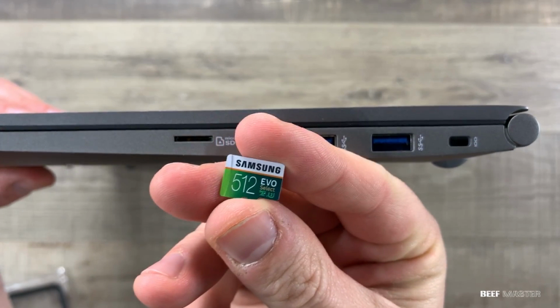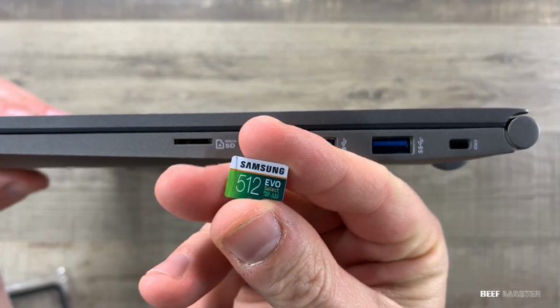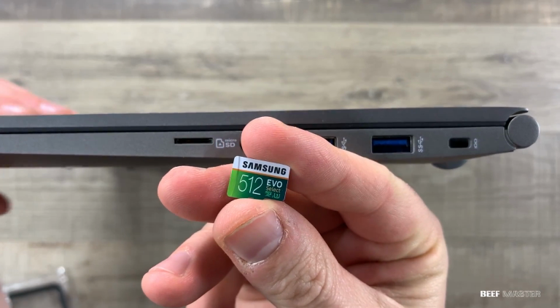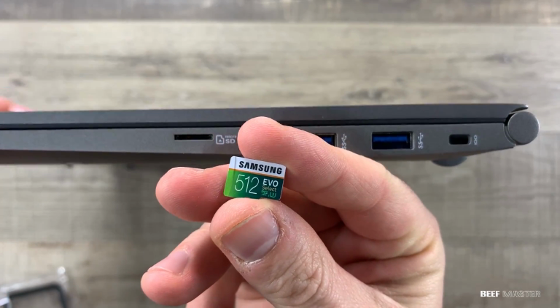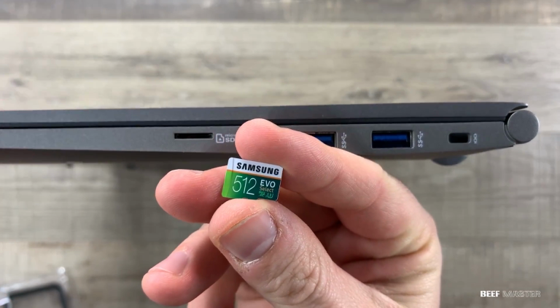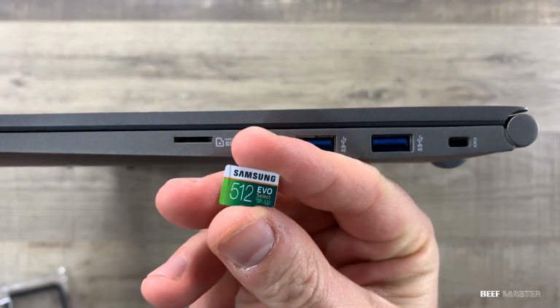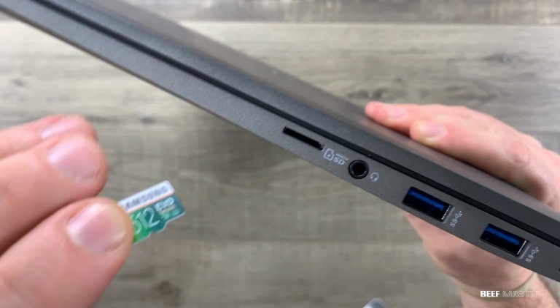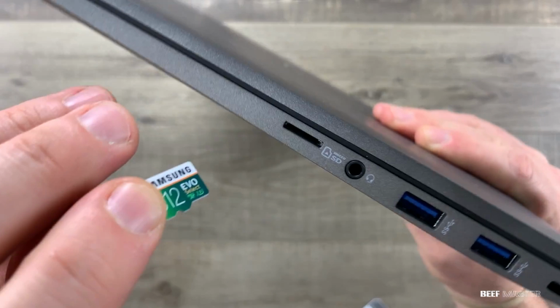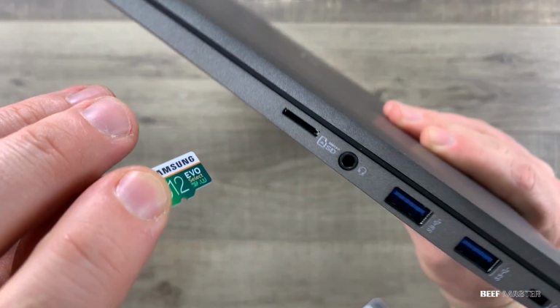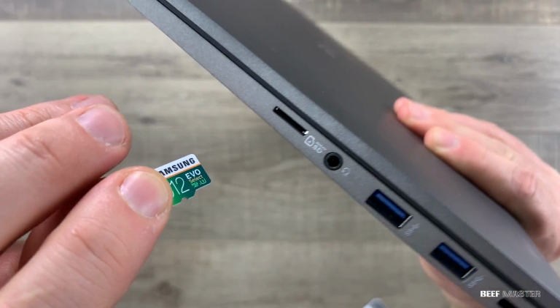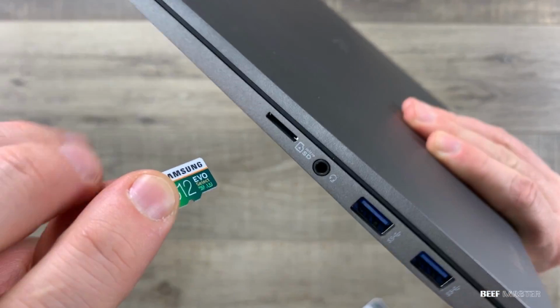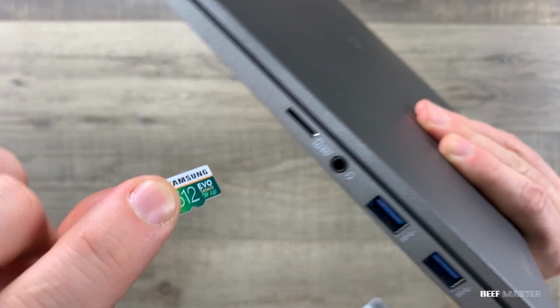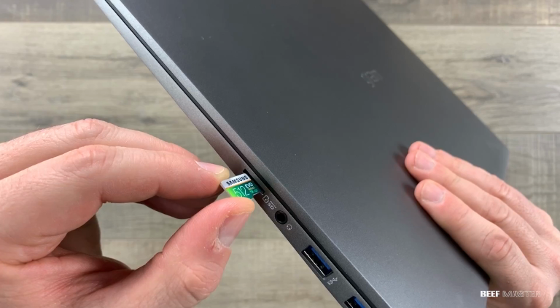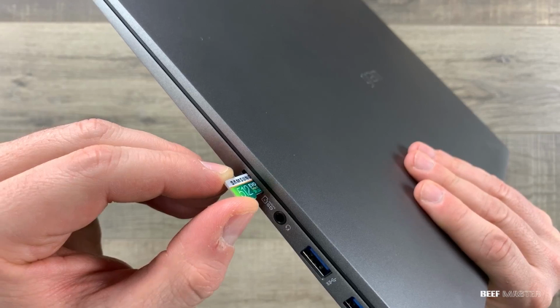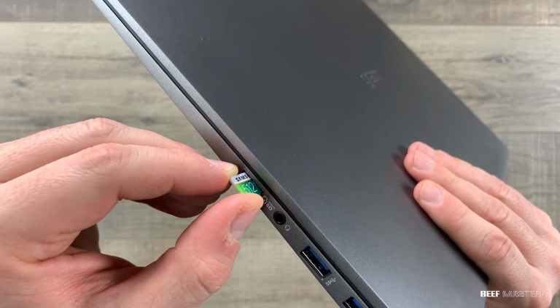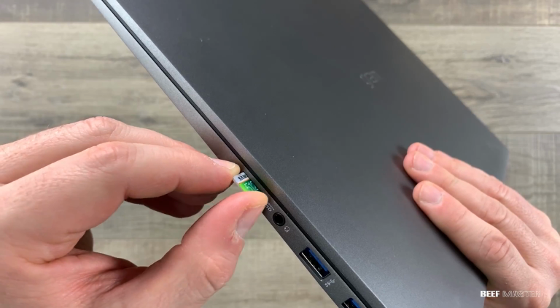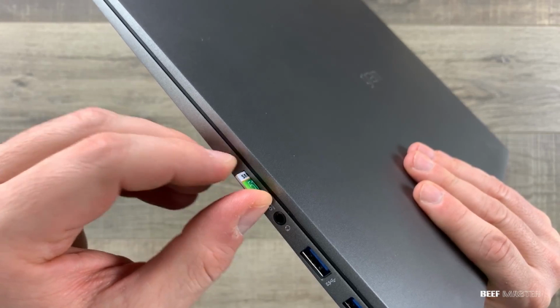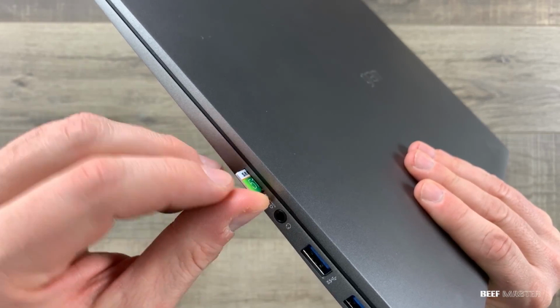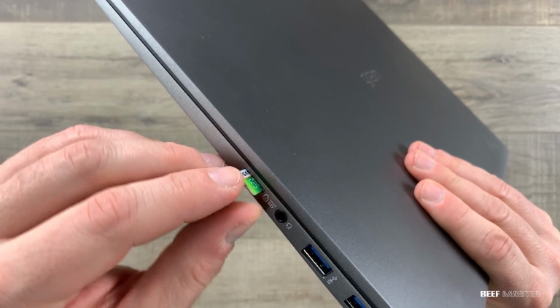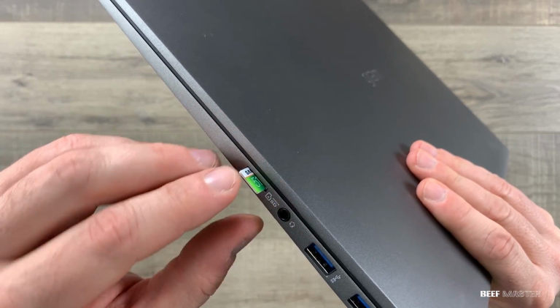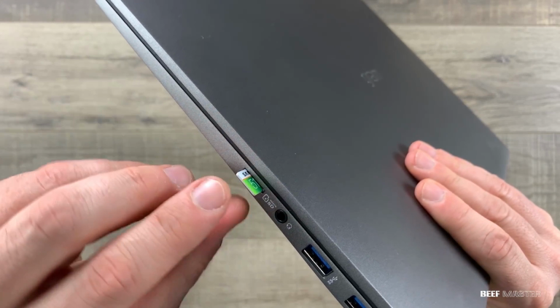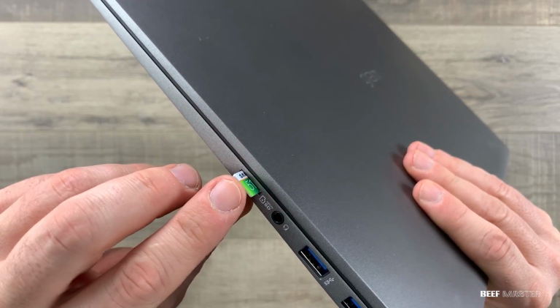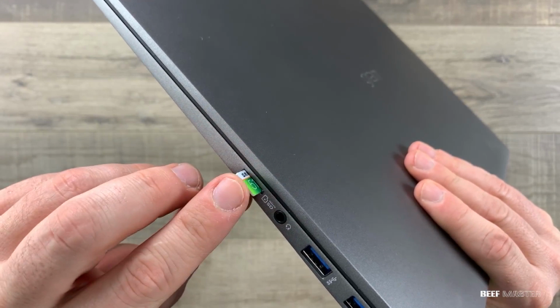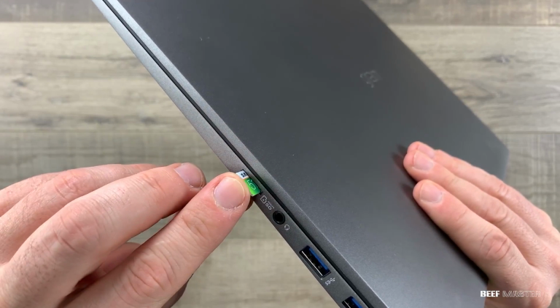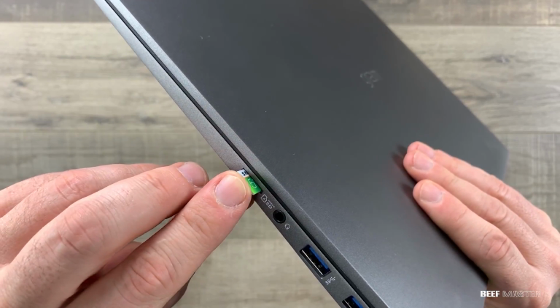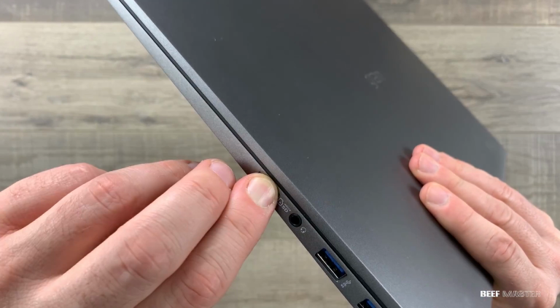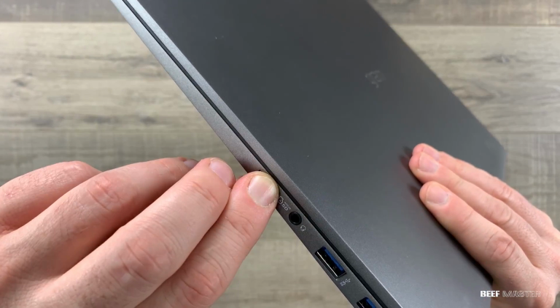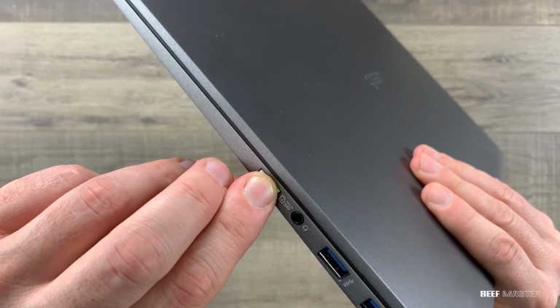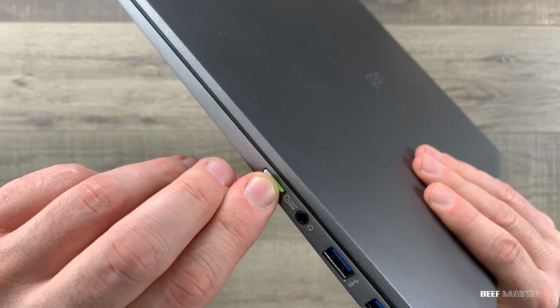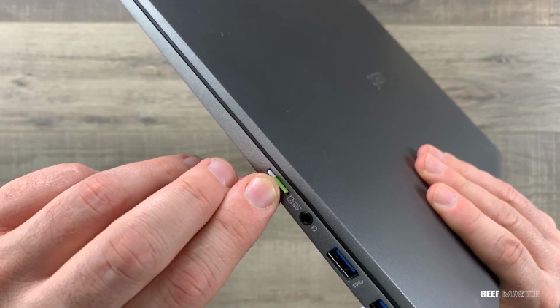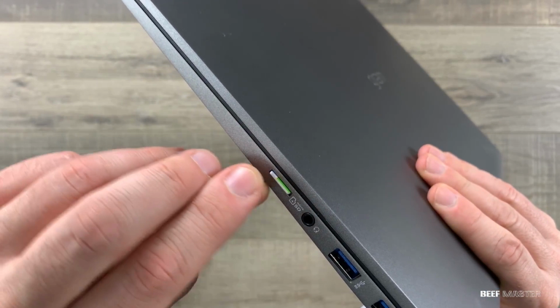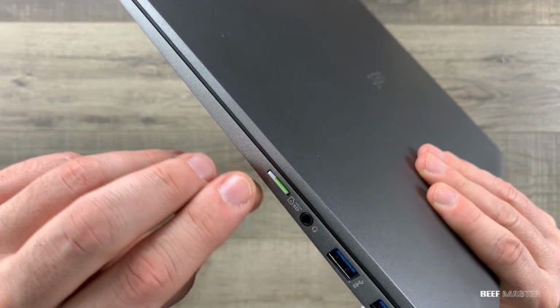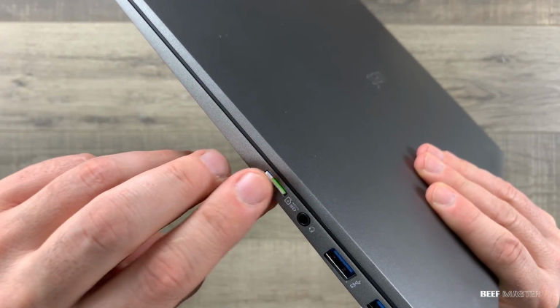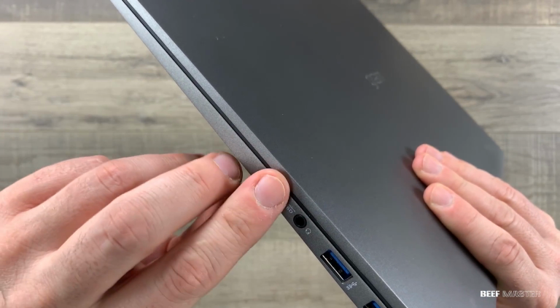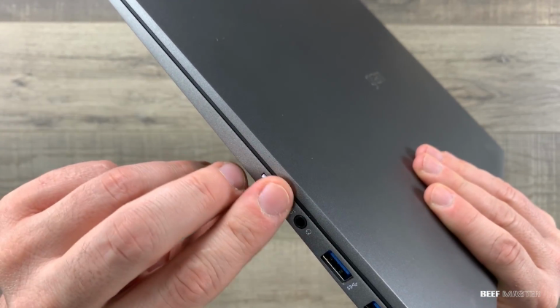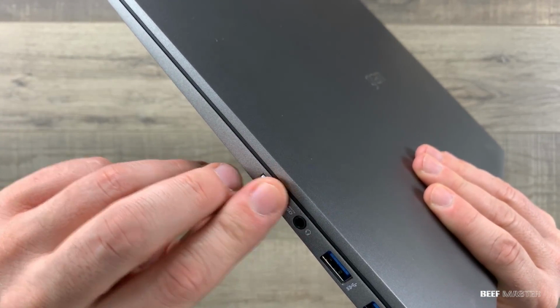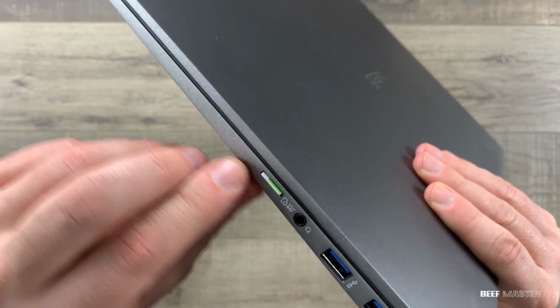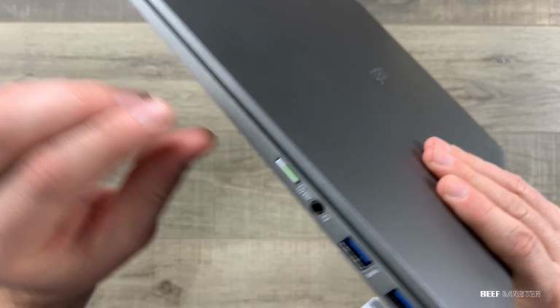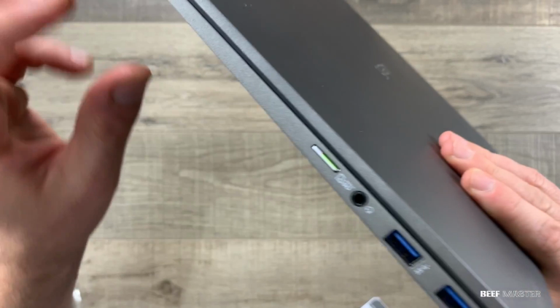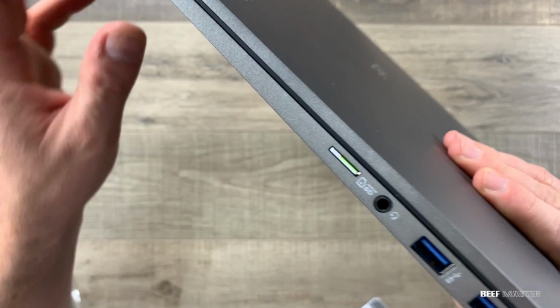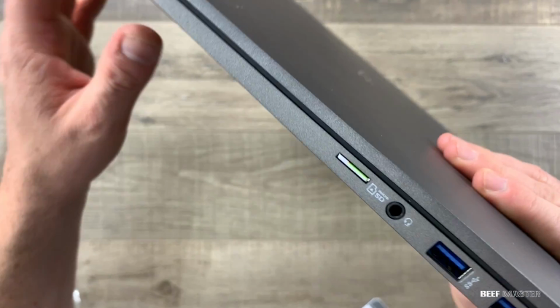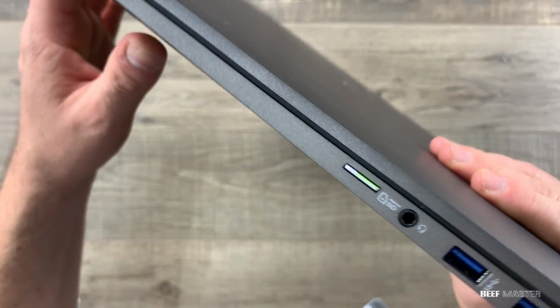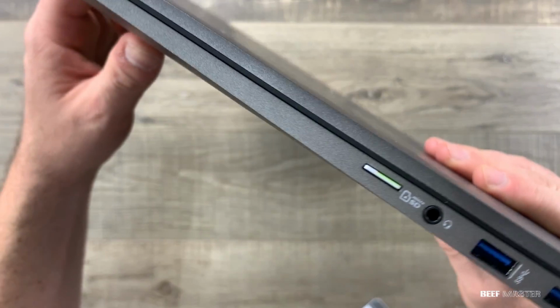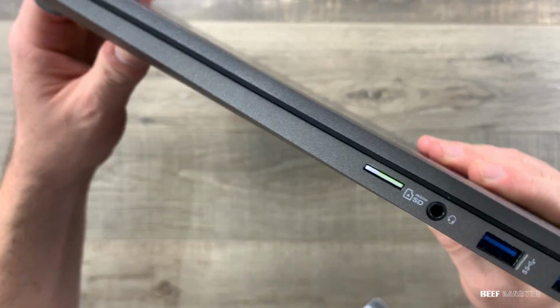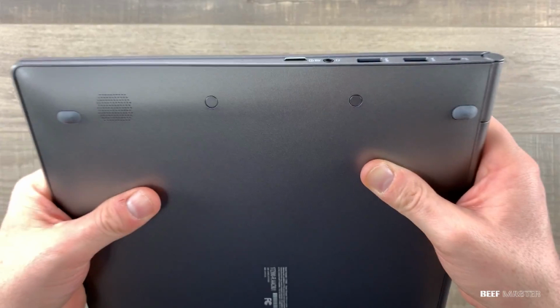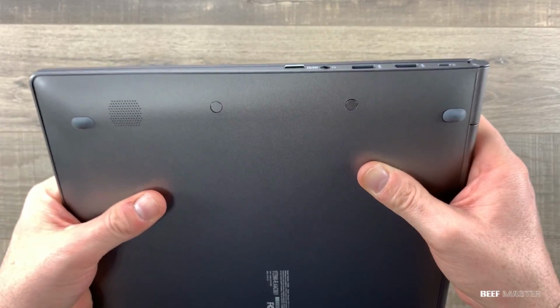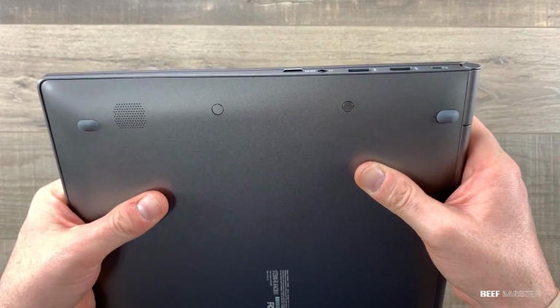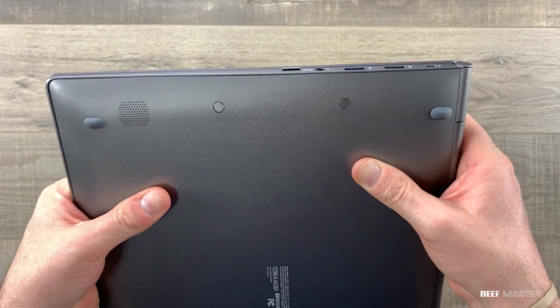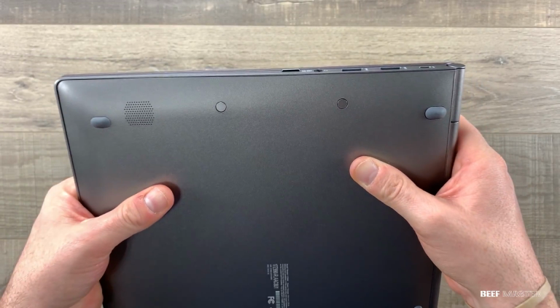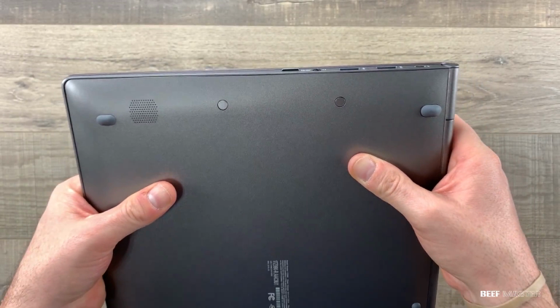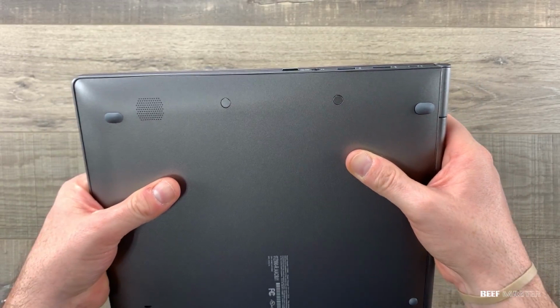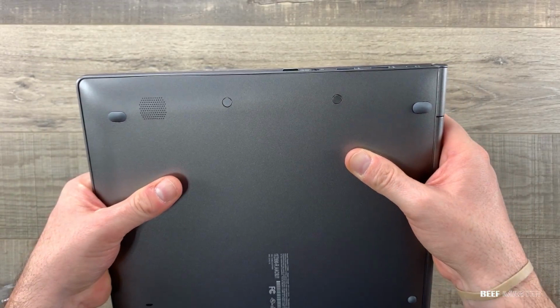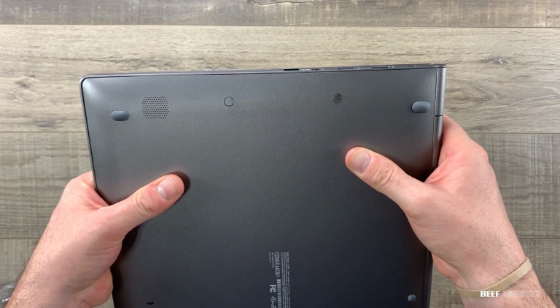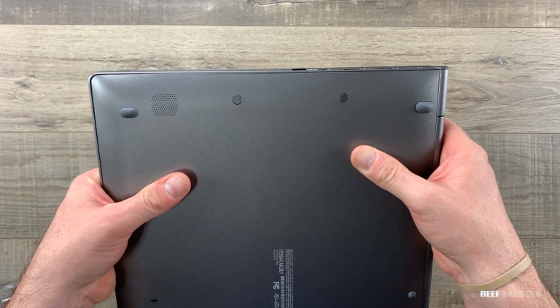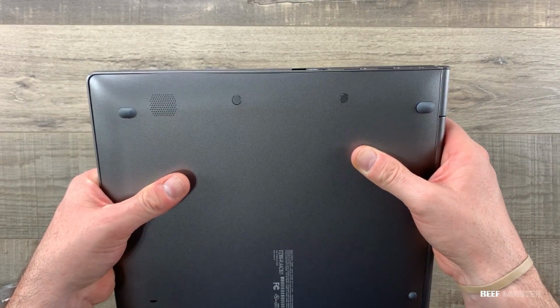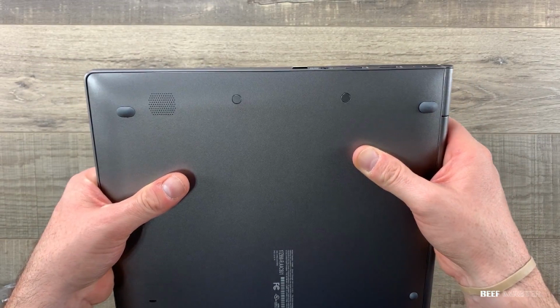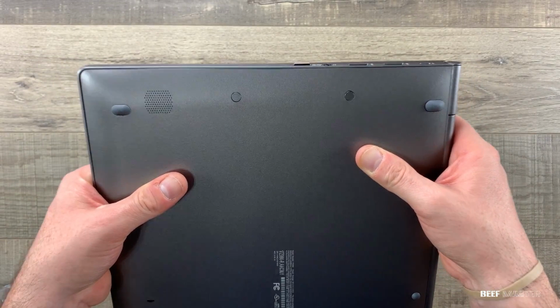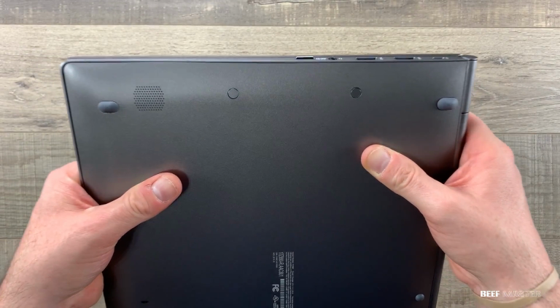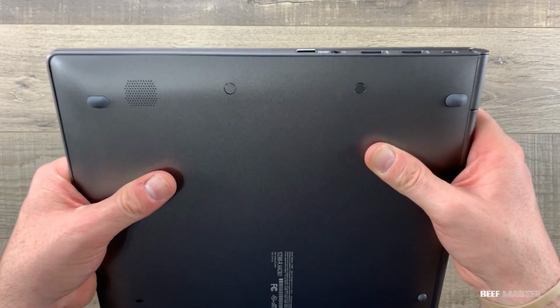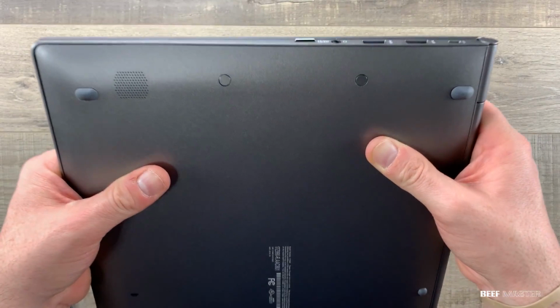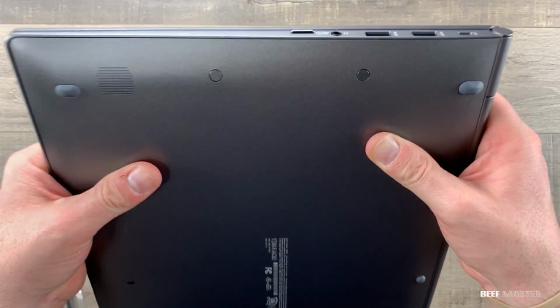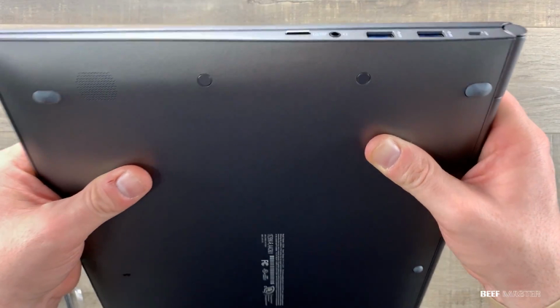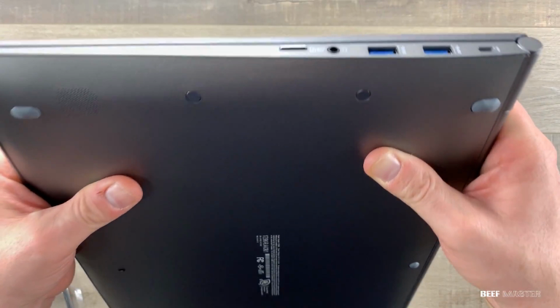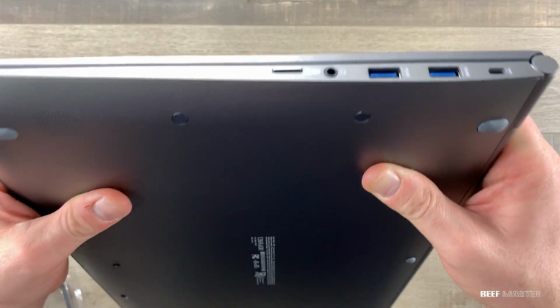This is a Samsung EVO 512 gigabyte. When putting it in, it does stick out a little. To pull it out, you push it in and it will eject.